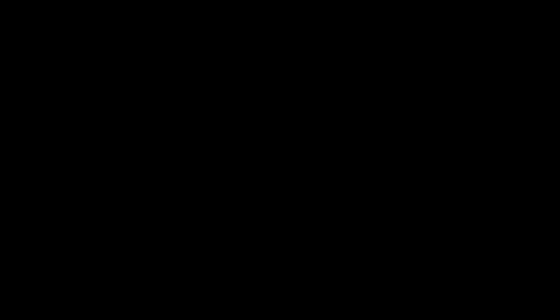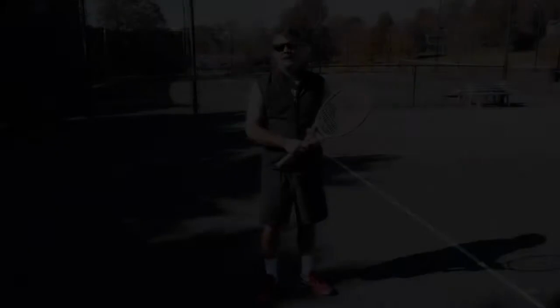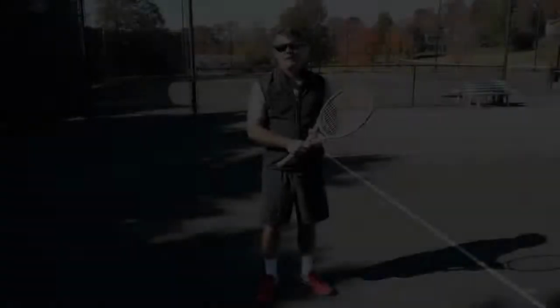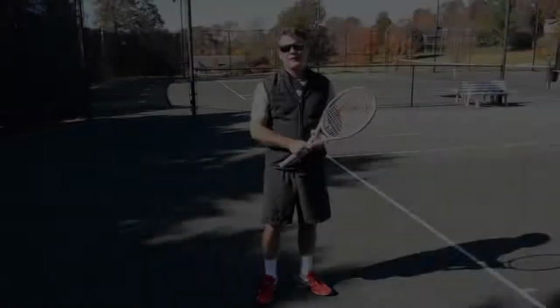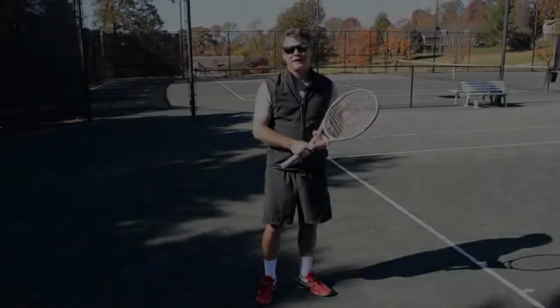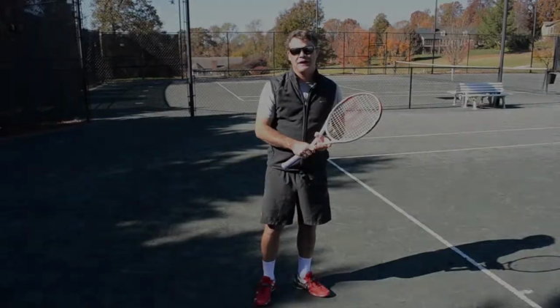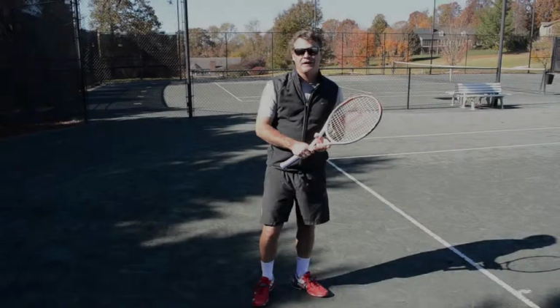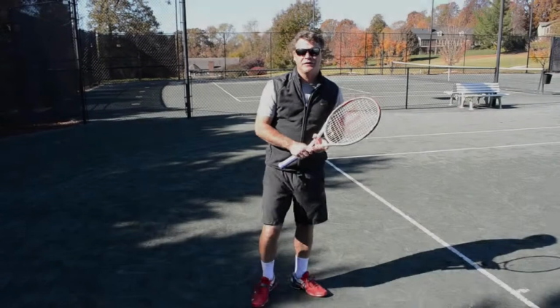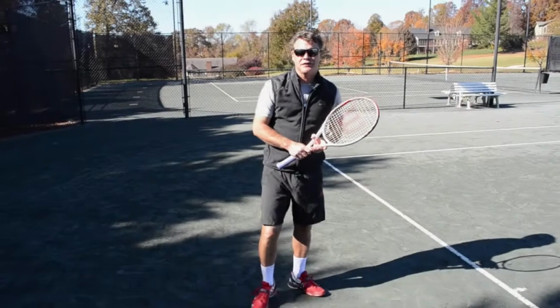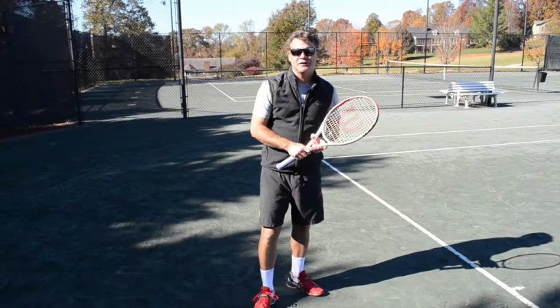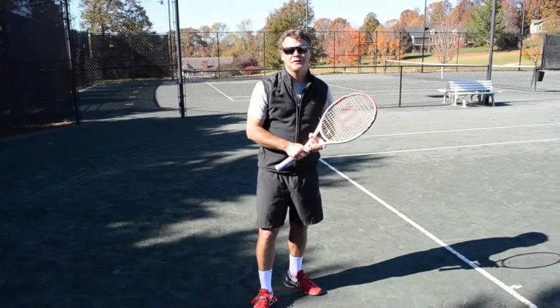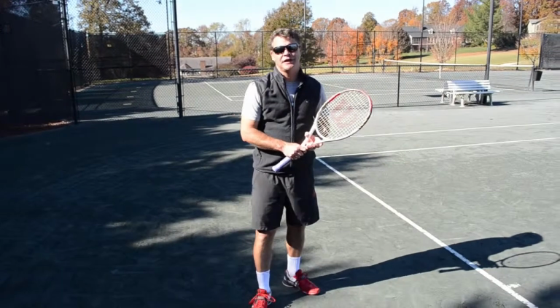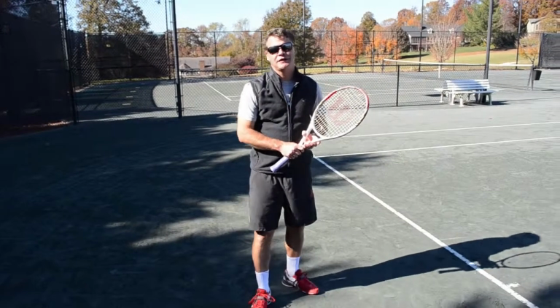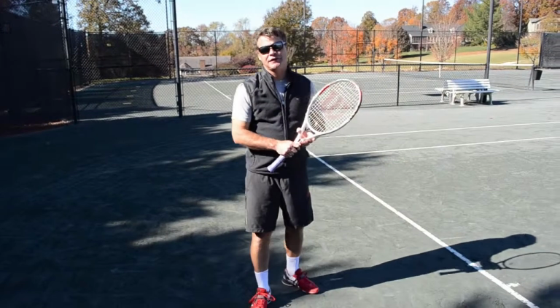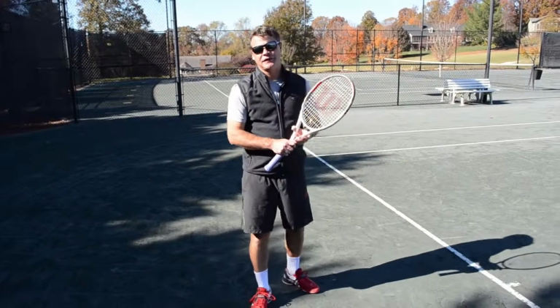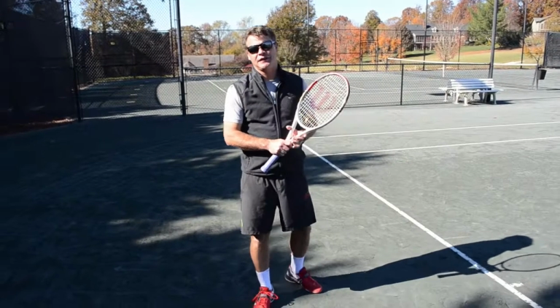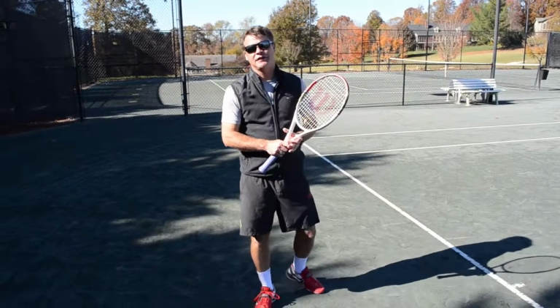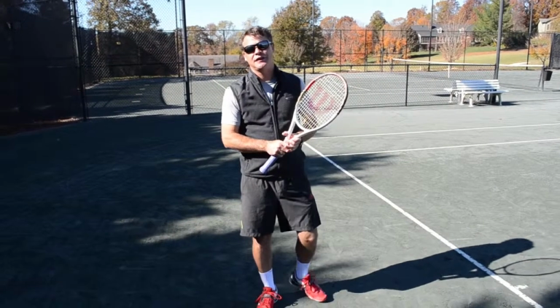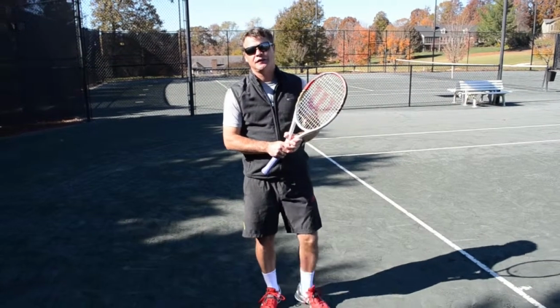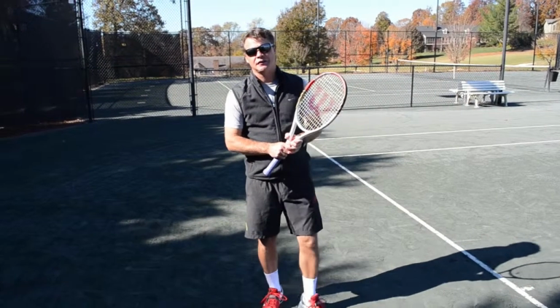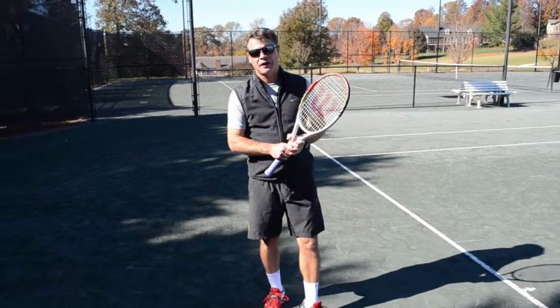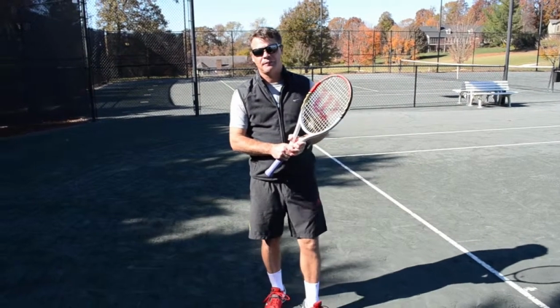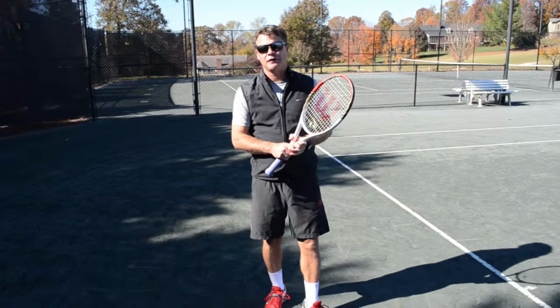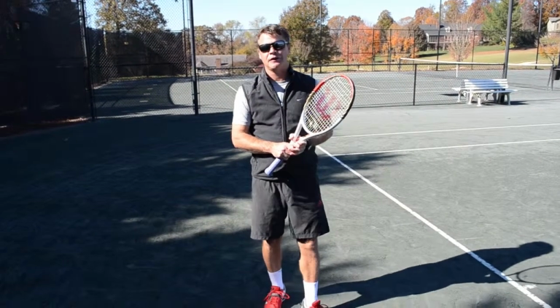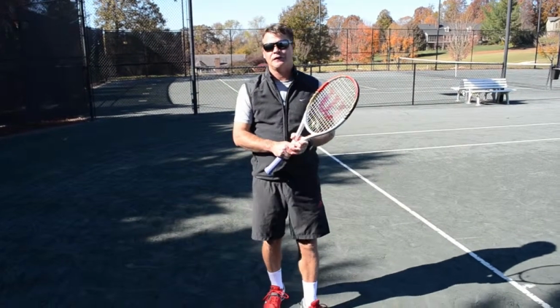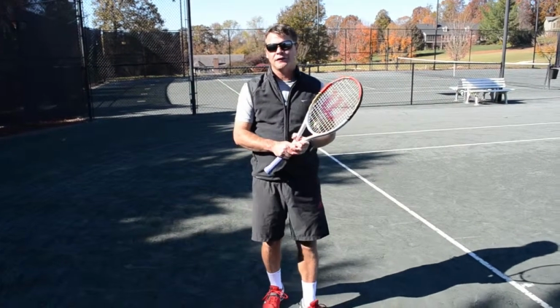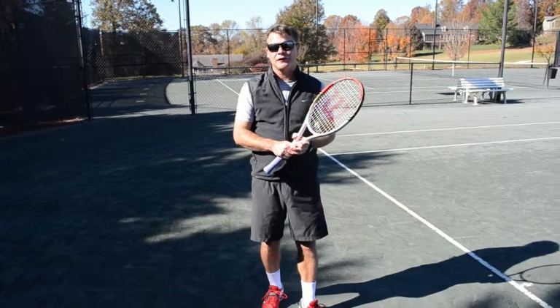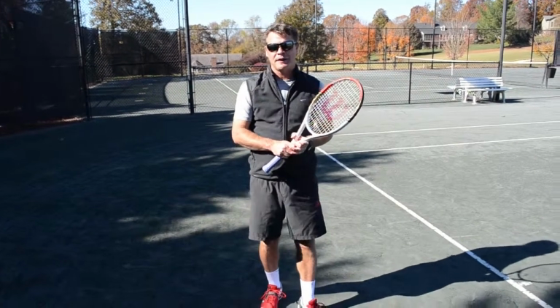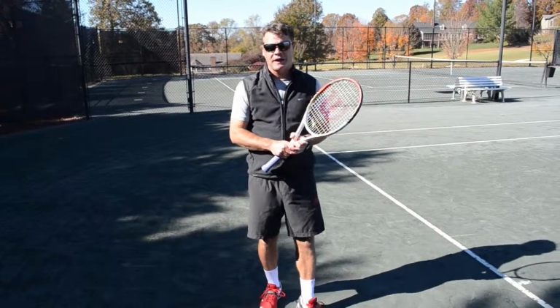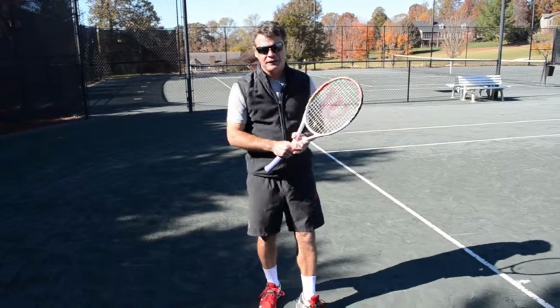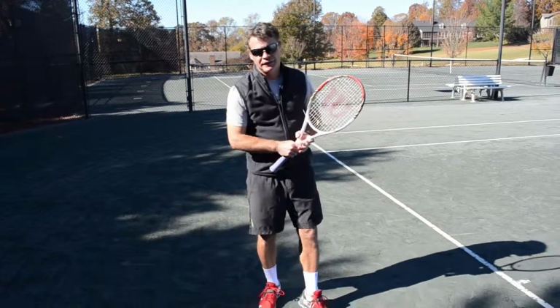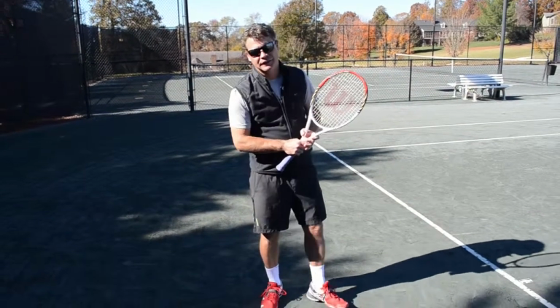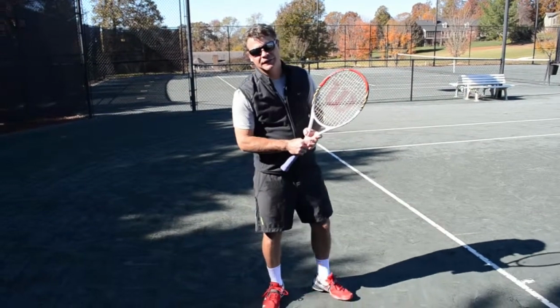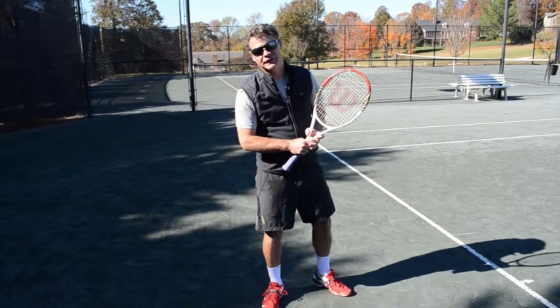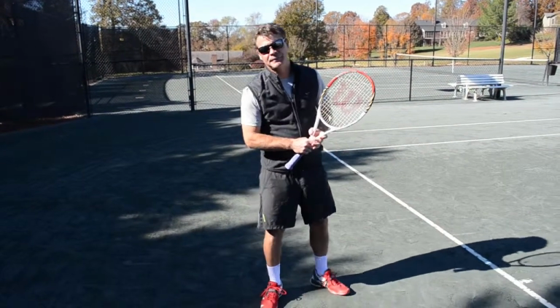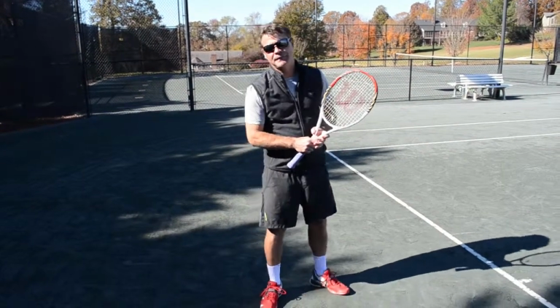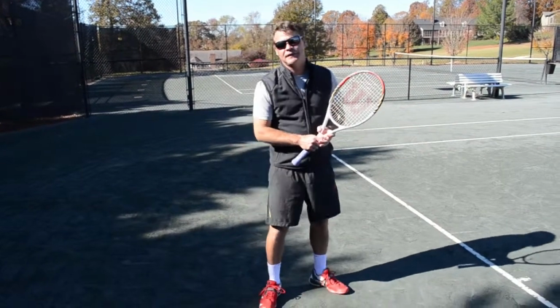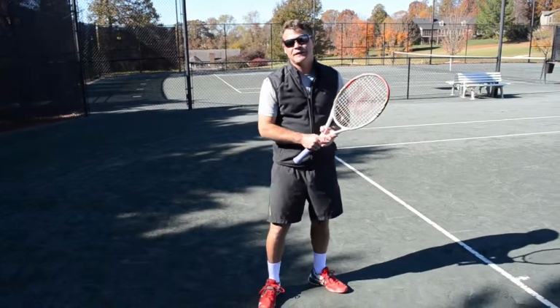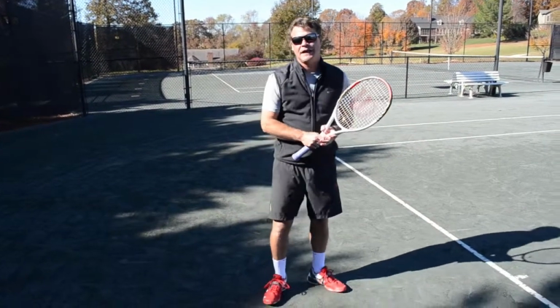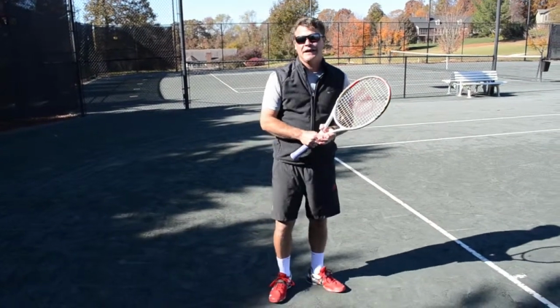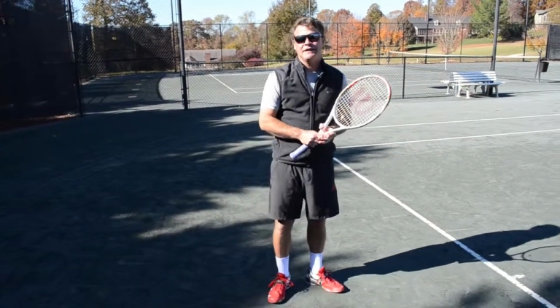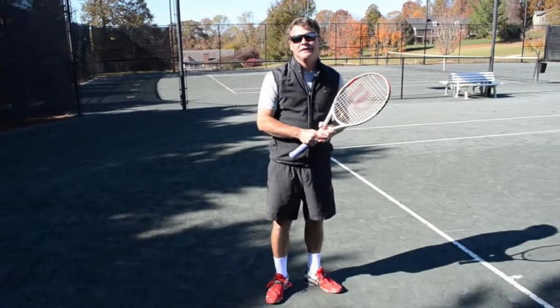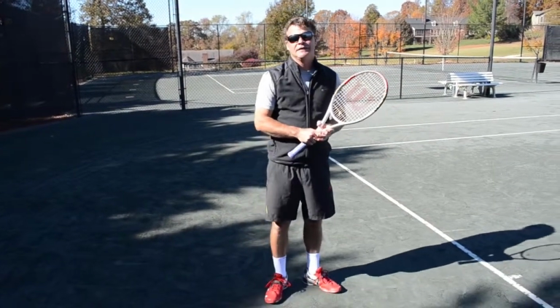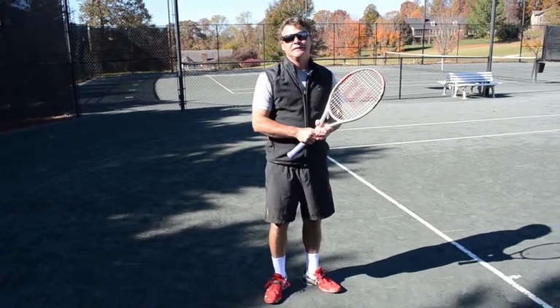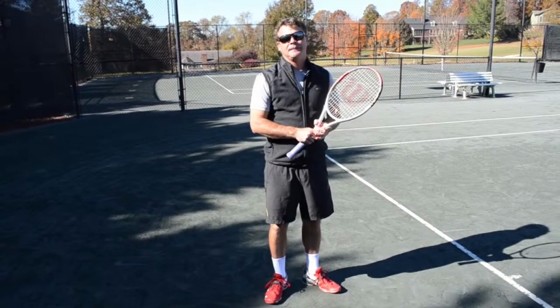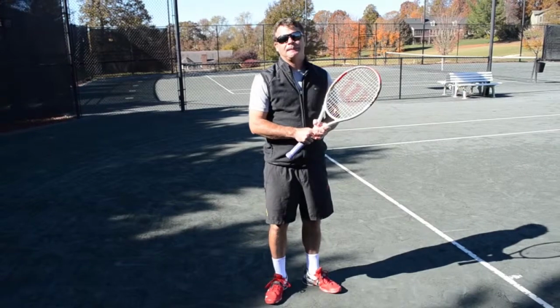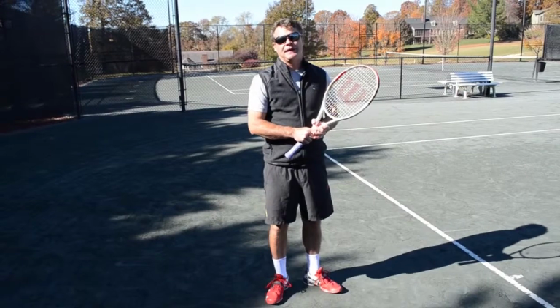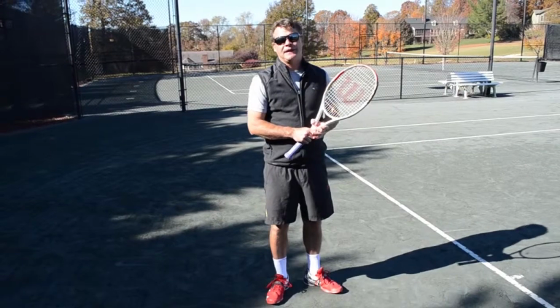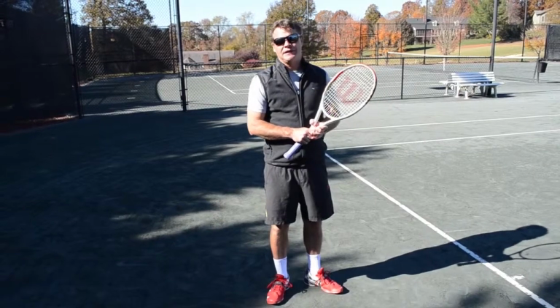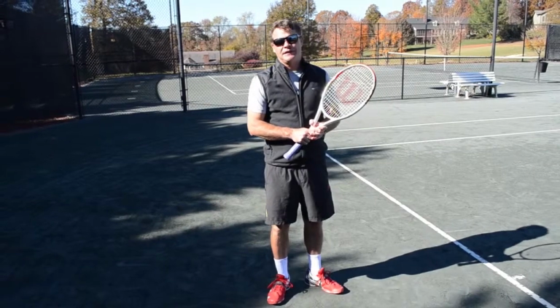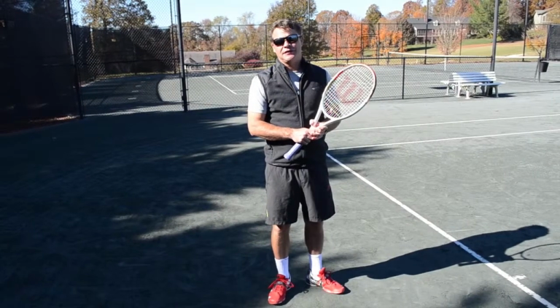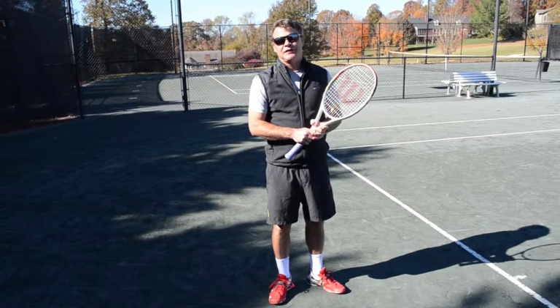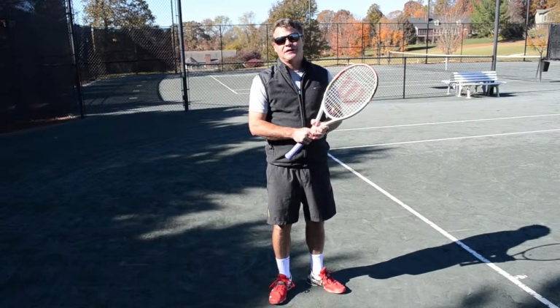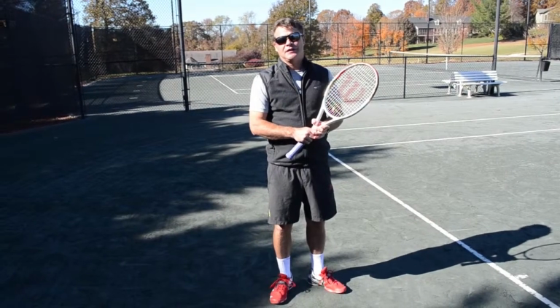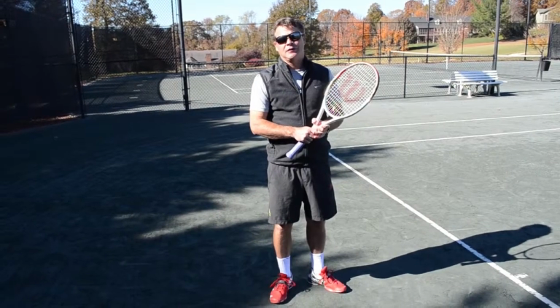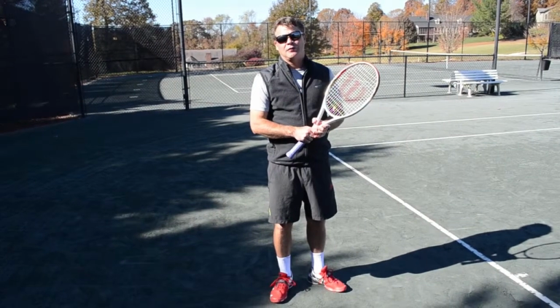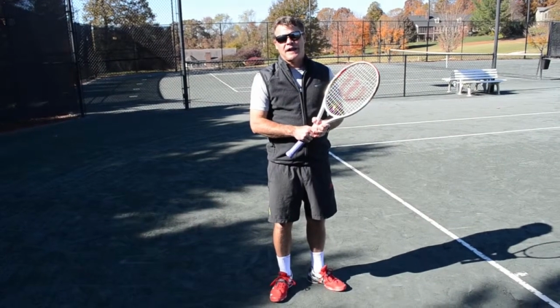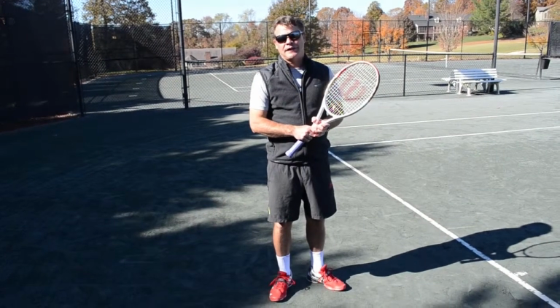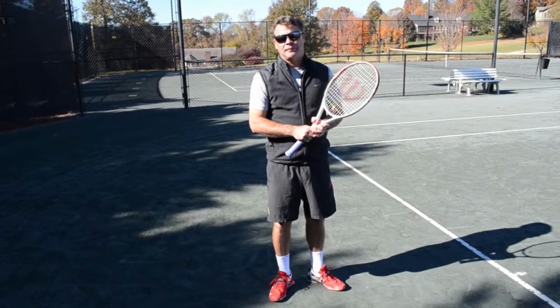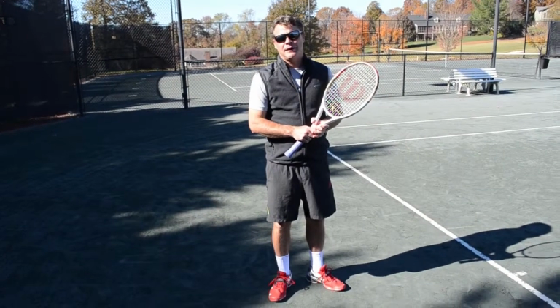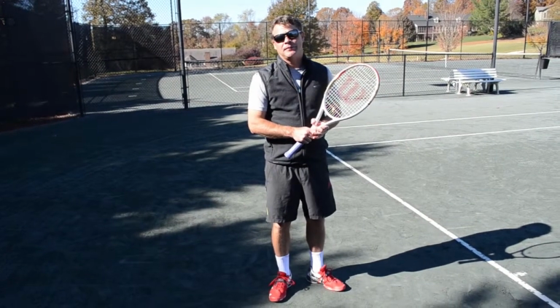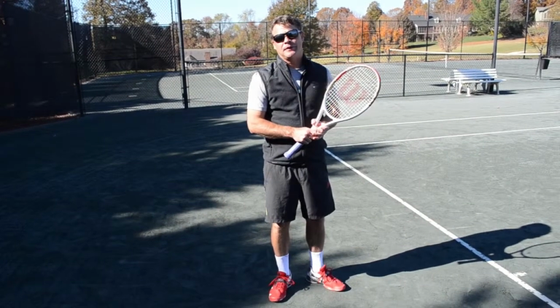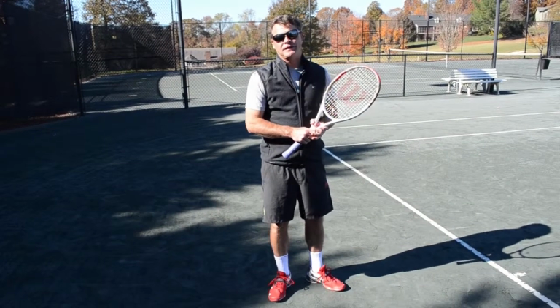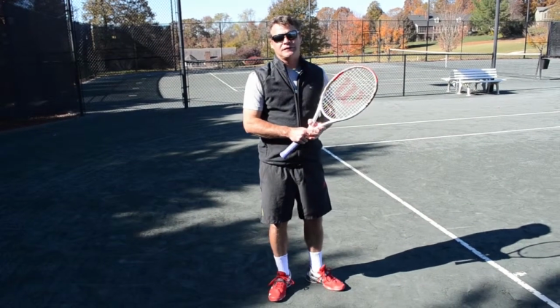Hi, I'm Scott Nestor, Director of Tennis here at Rock Barn Golf & Spa. The tip of the day is racket preparation.